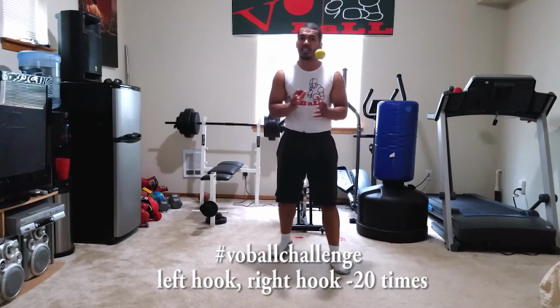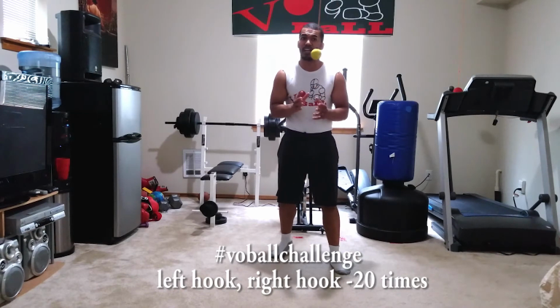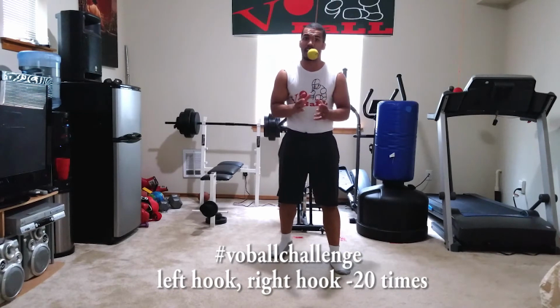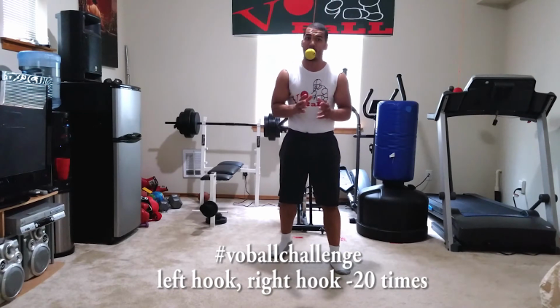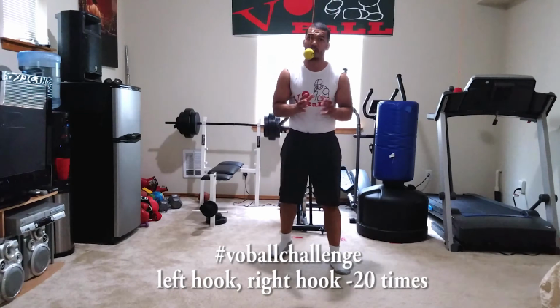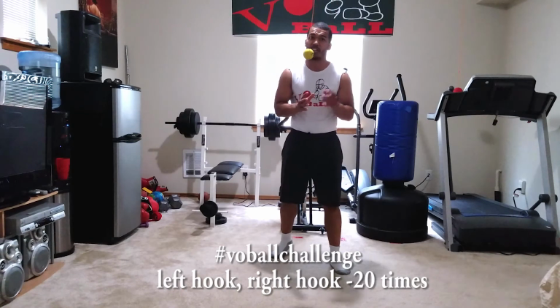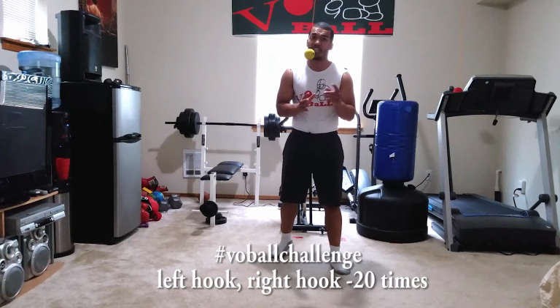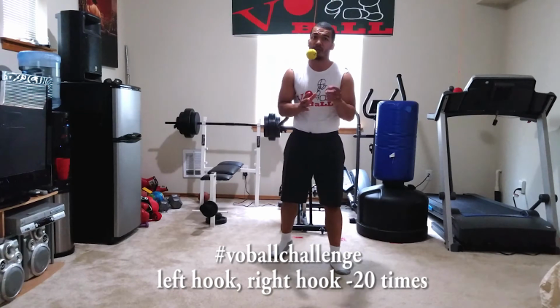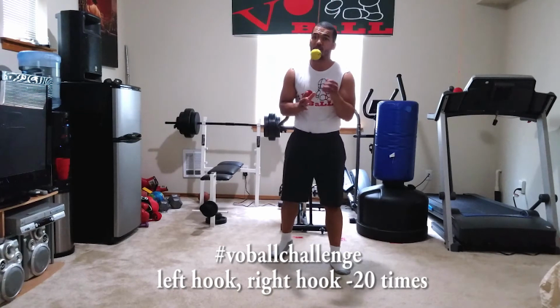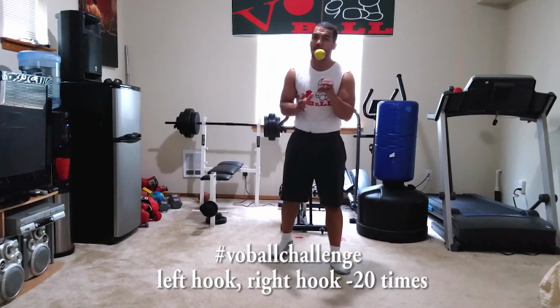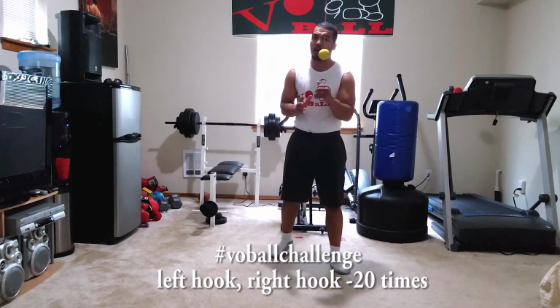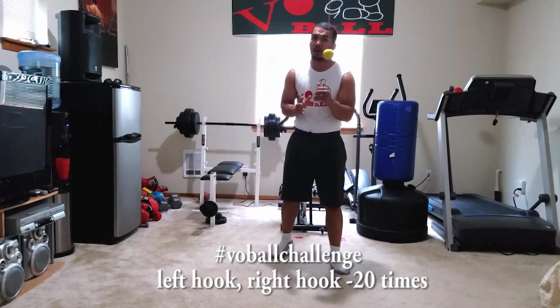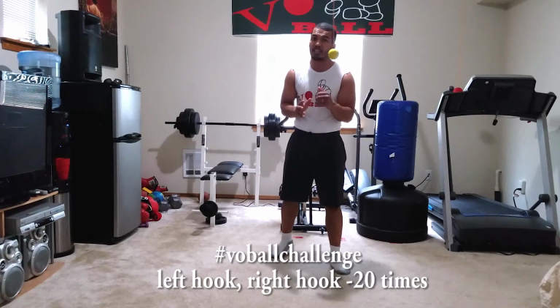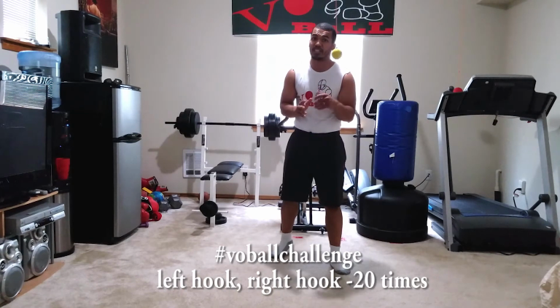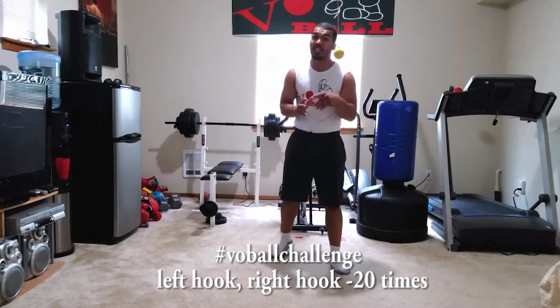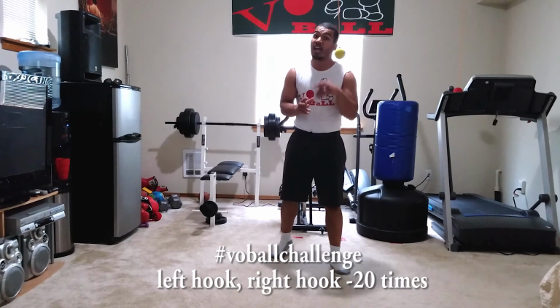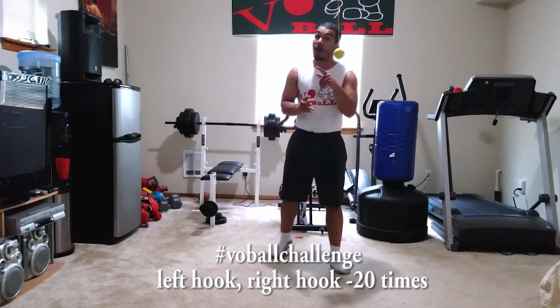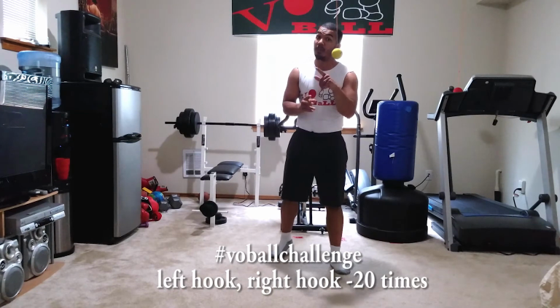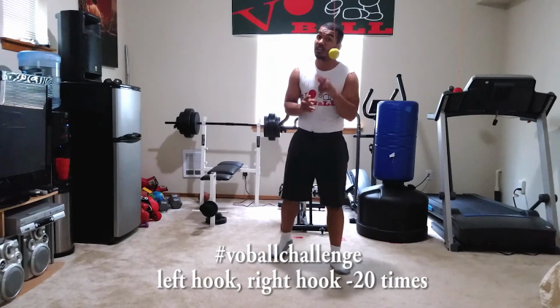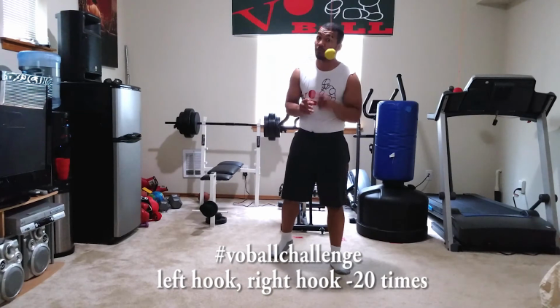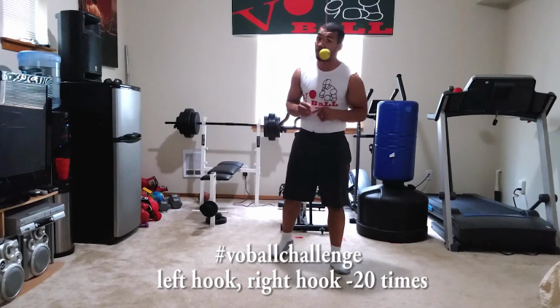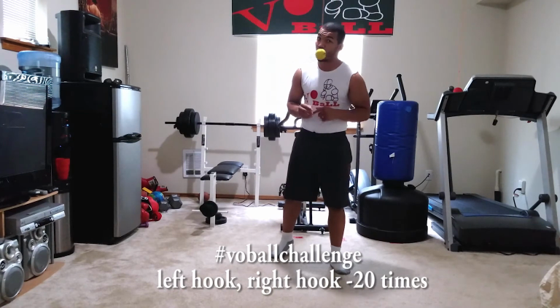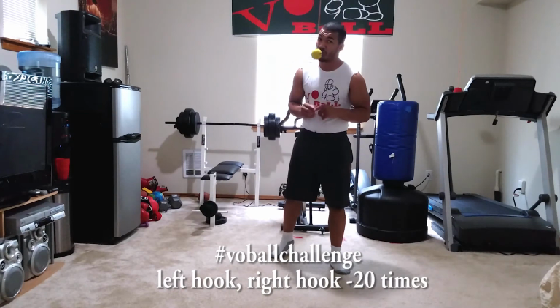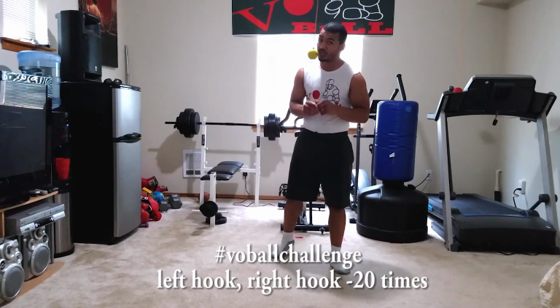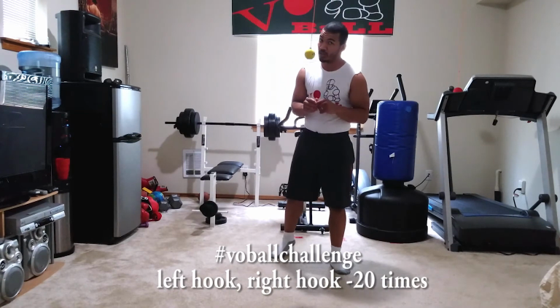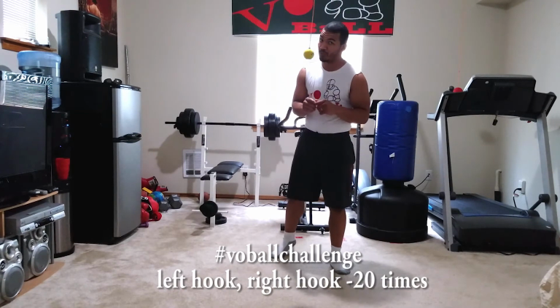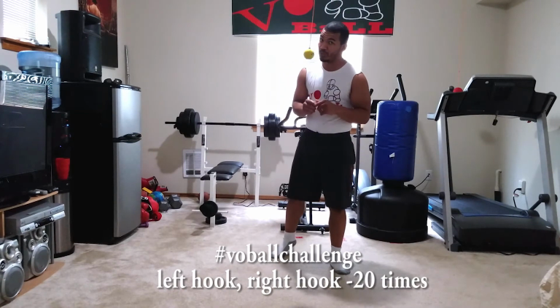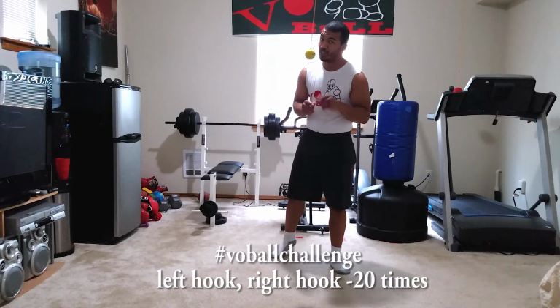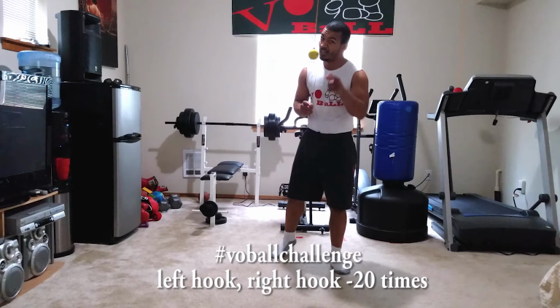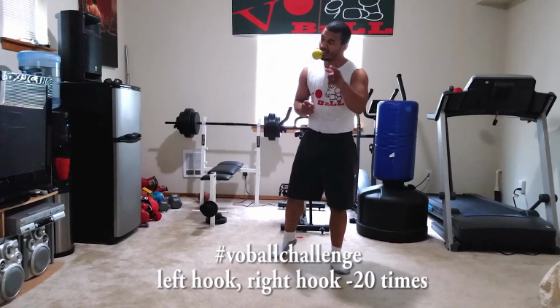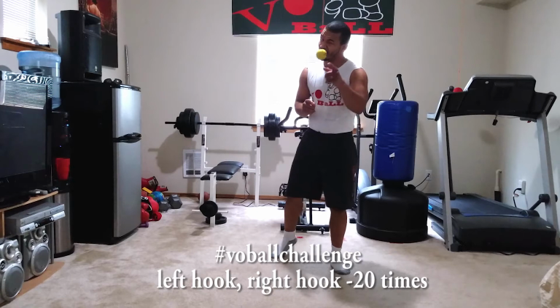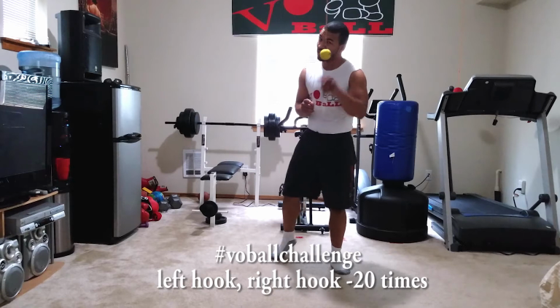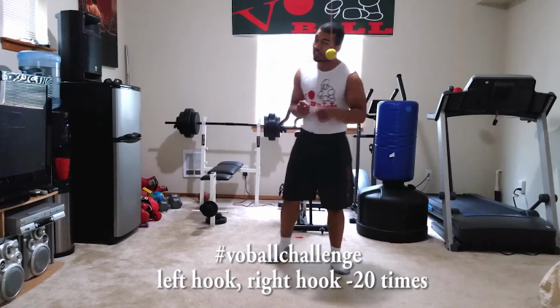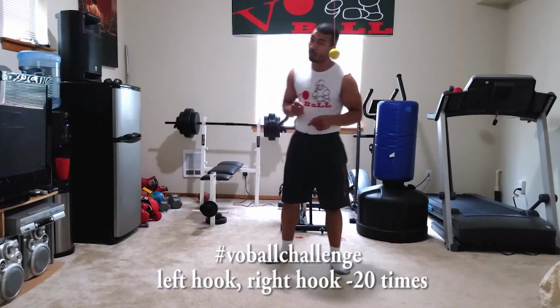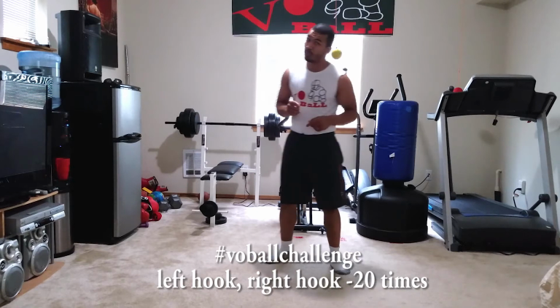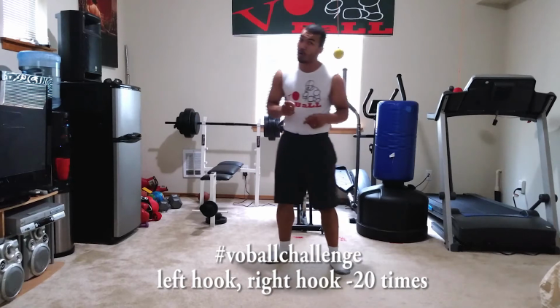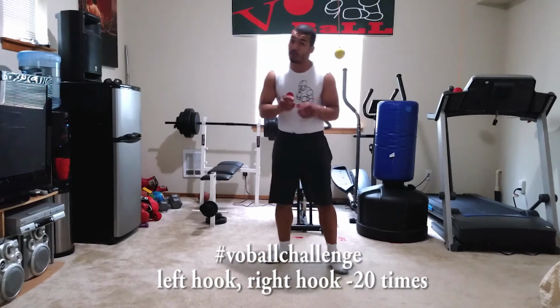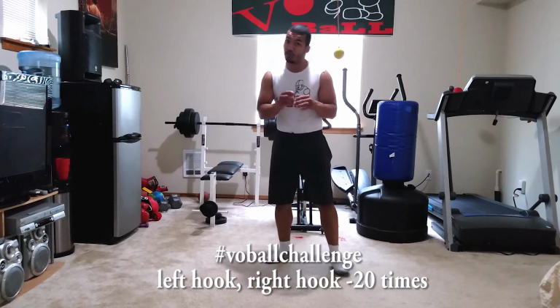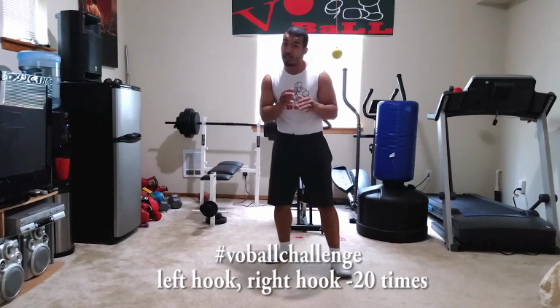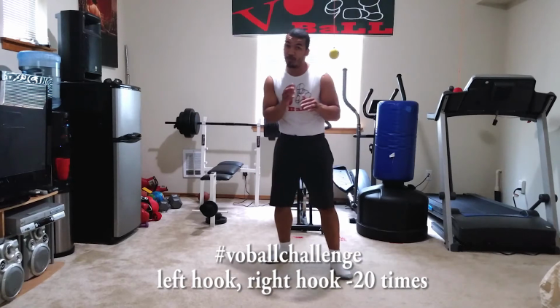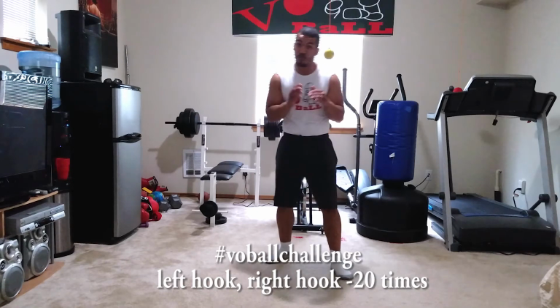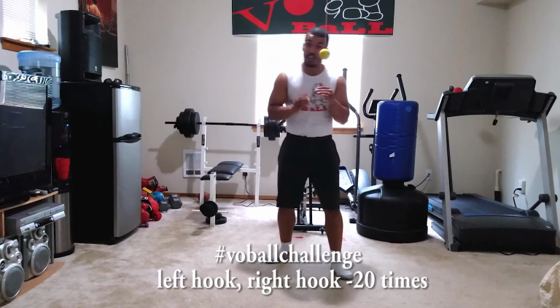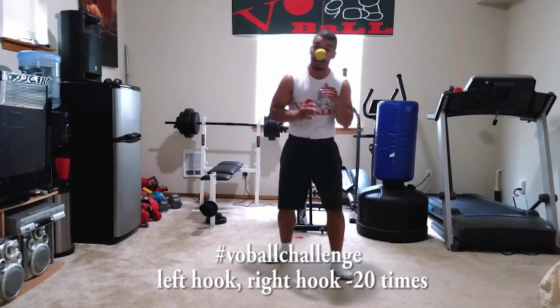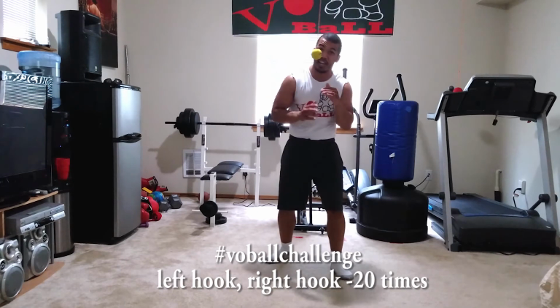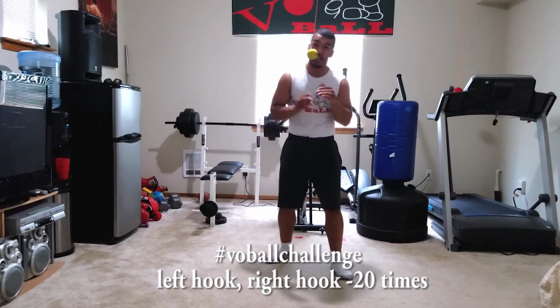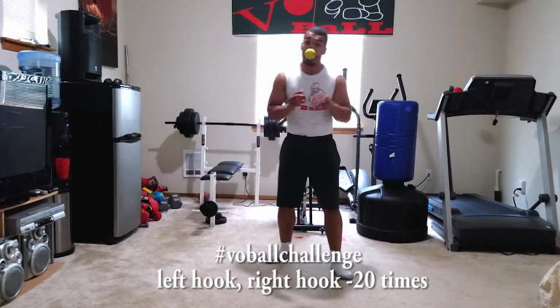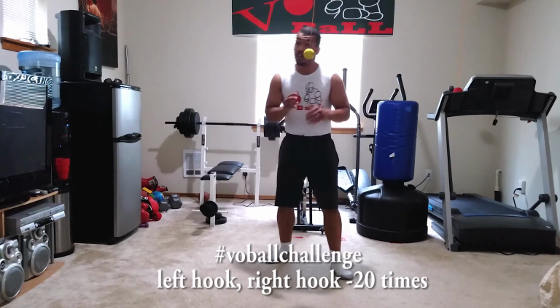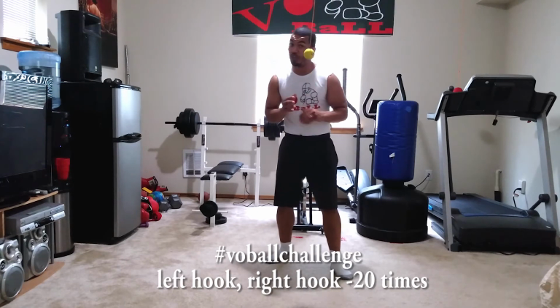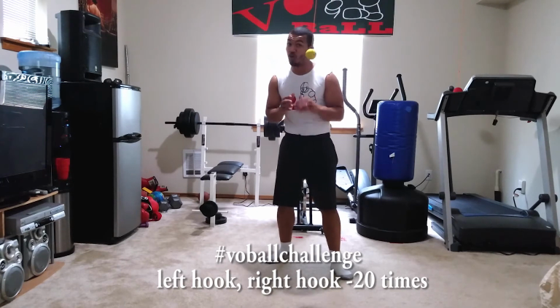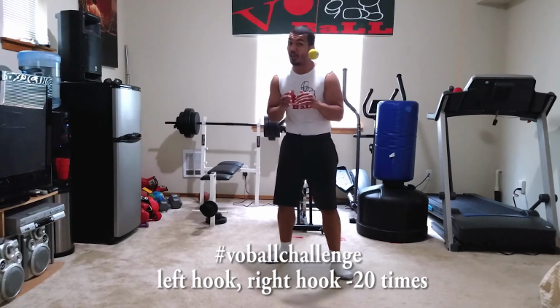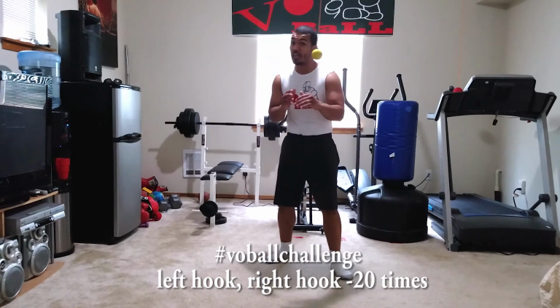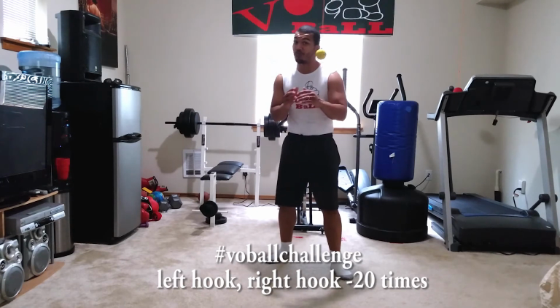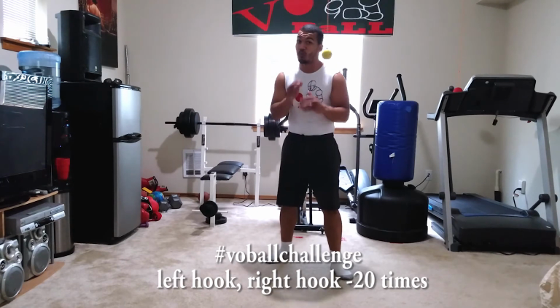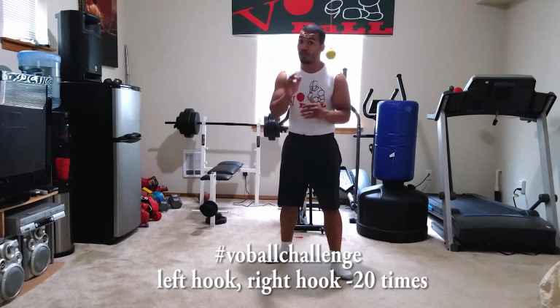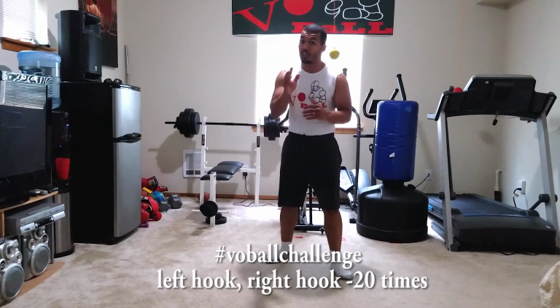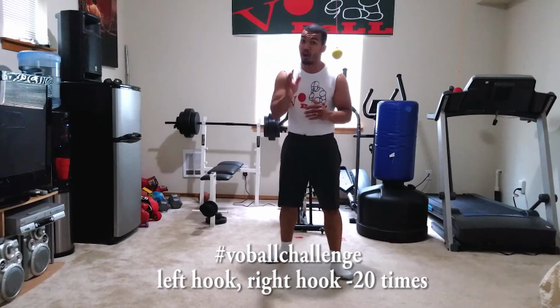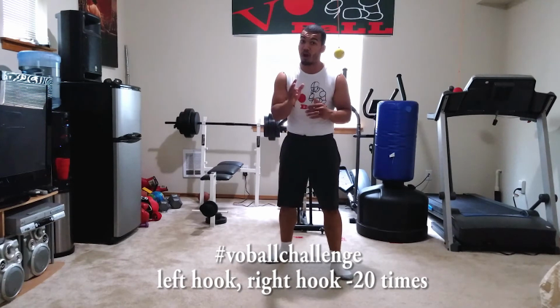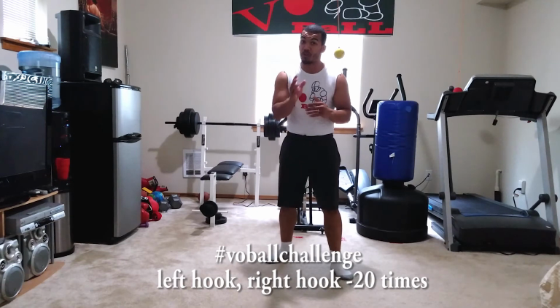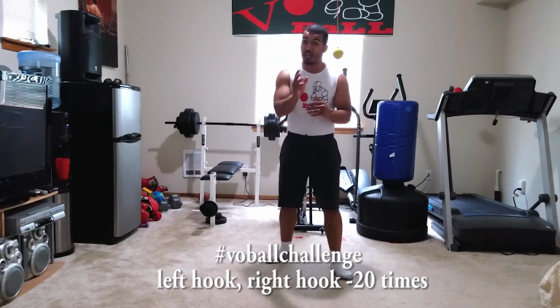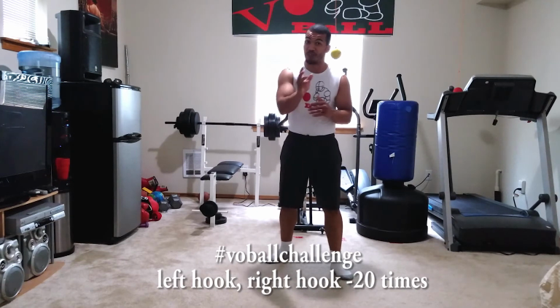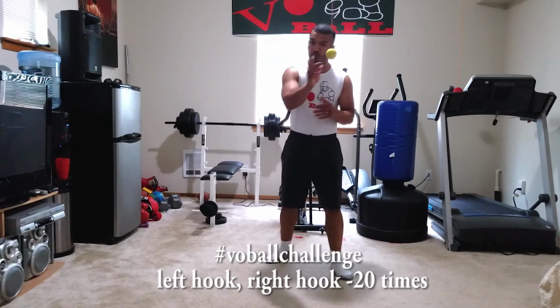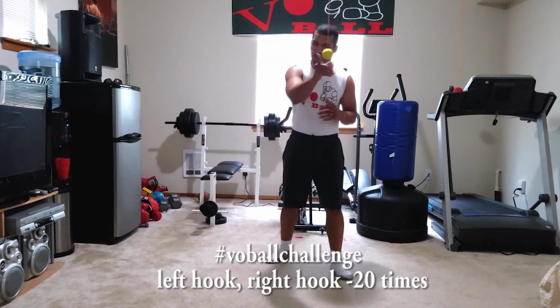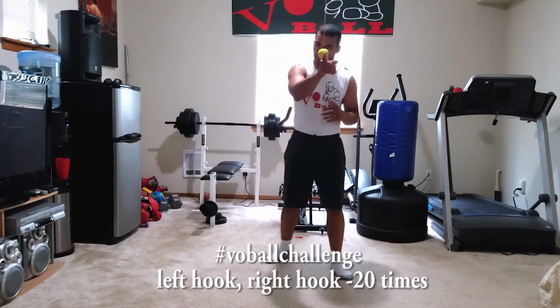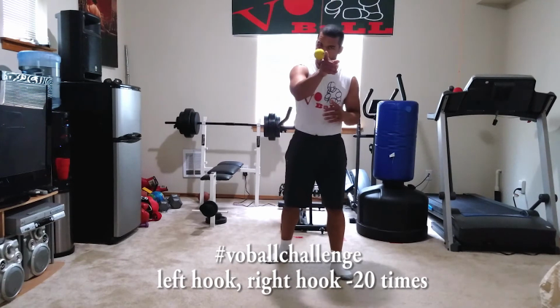I'm not going to hit where the ball is. I'm going to hit where the ball is going to be. Just like your opponent — when they're moving ahead, you don't aim for where they are, you aim for where they're going to be.